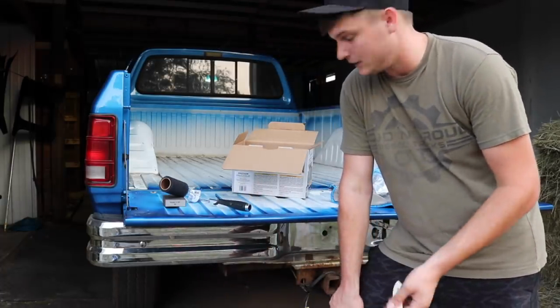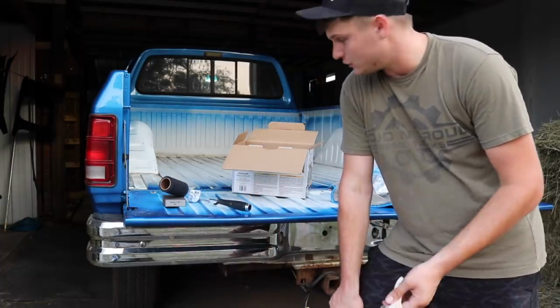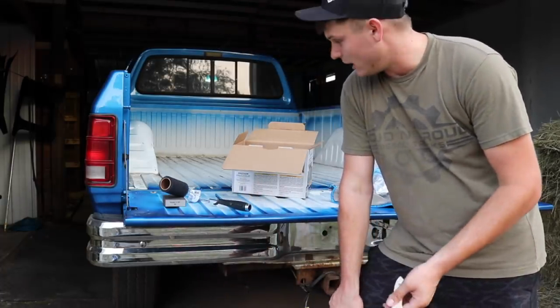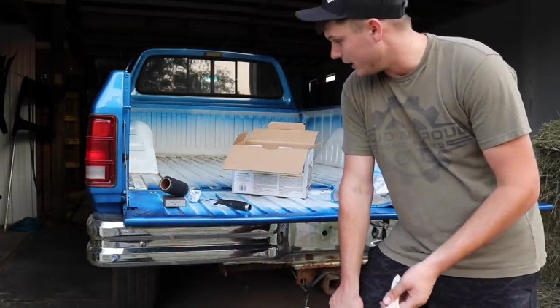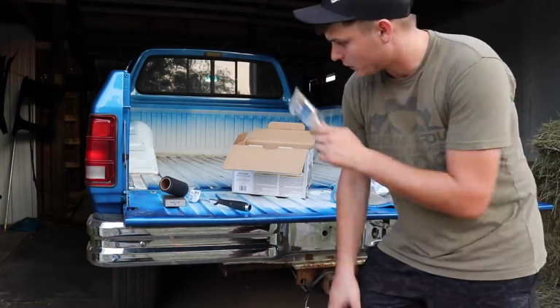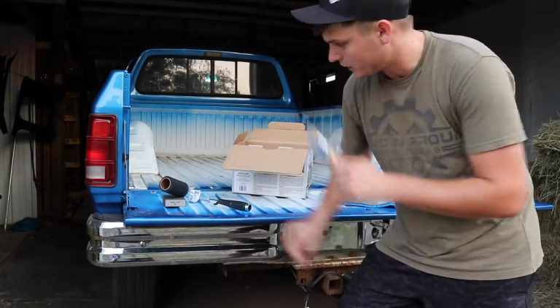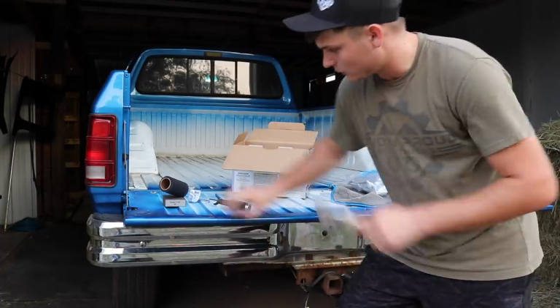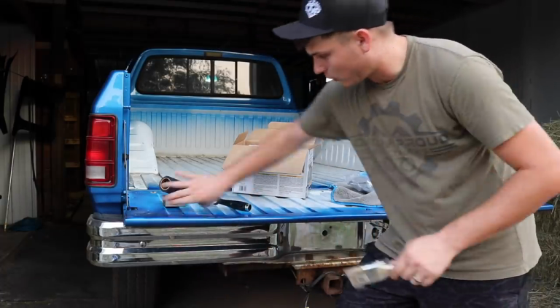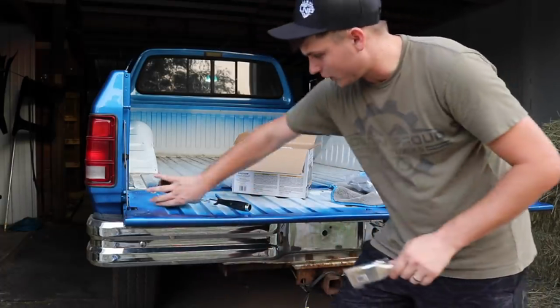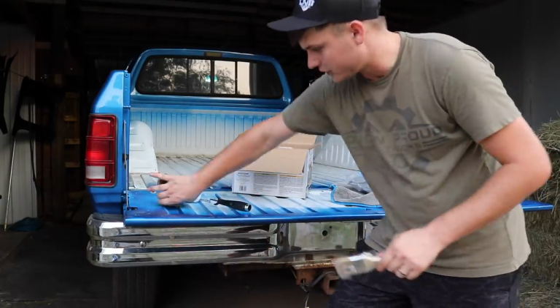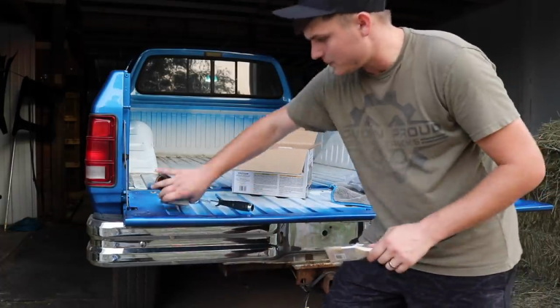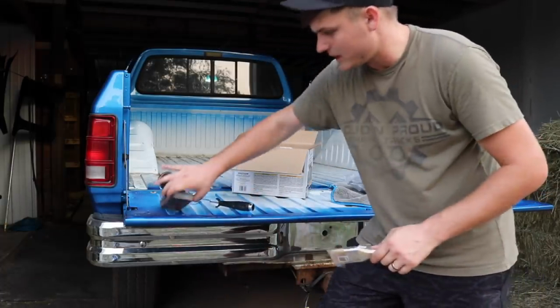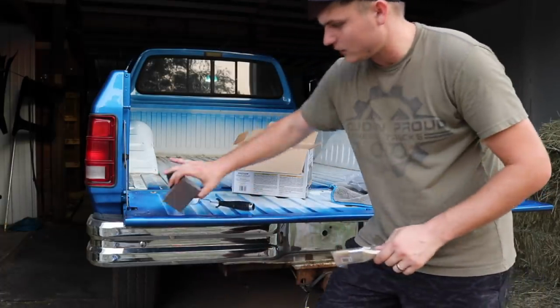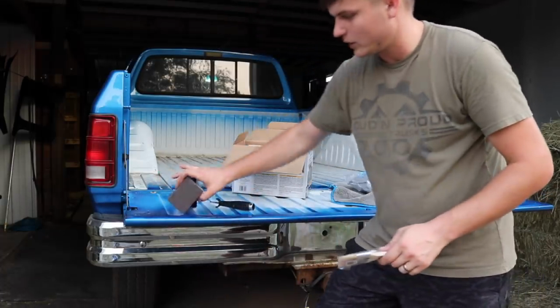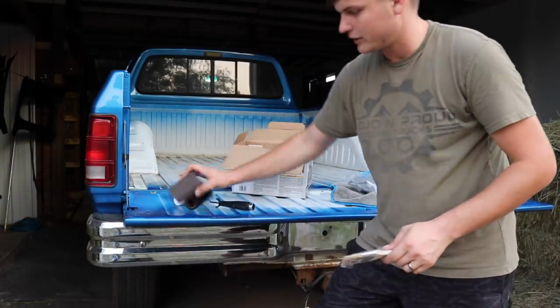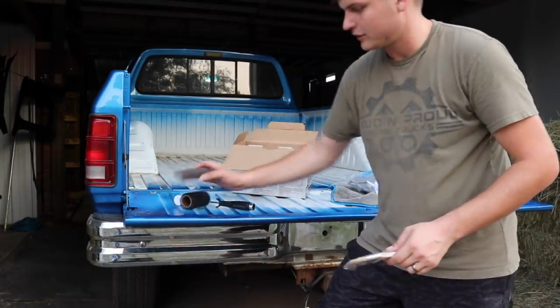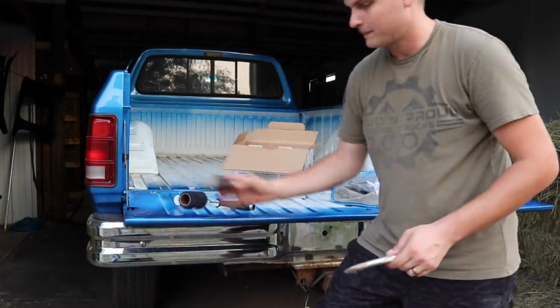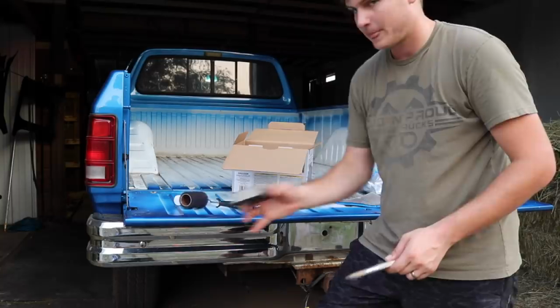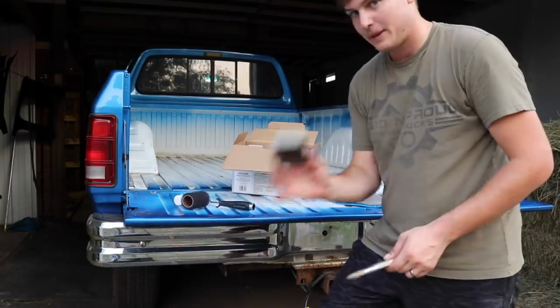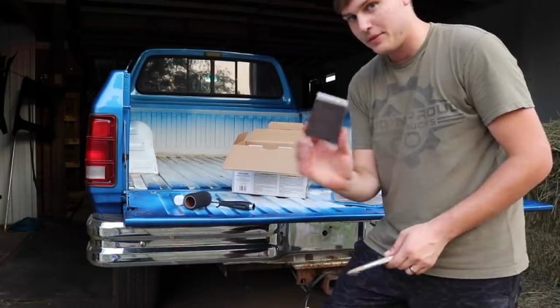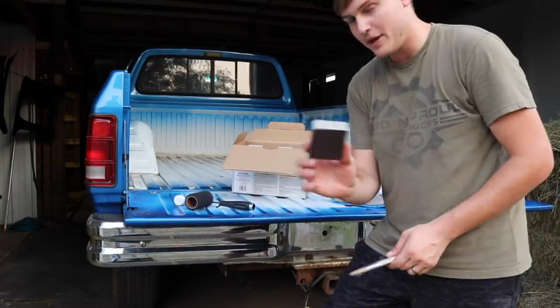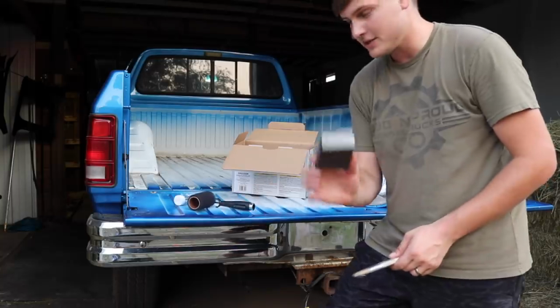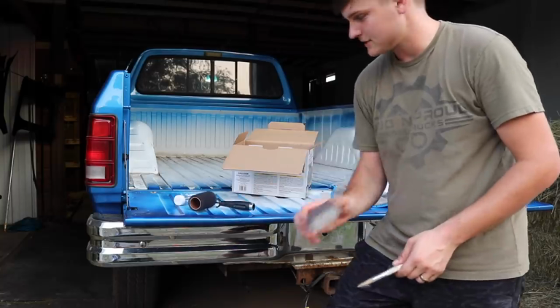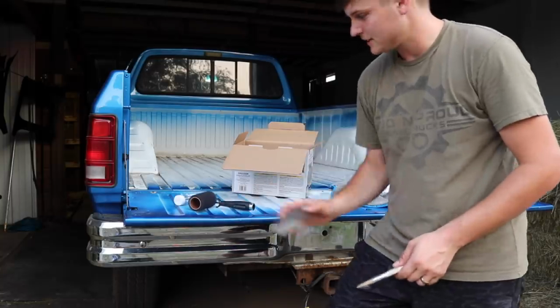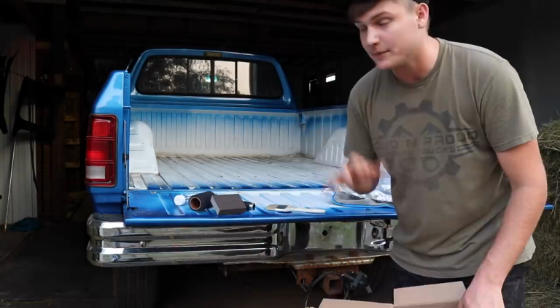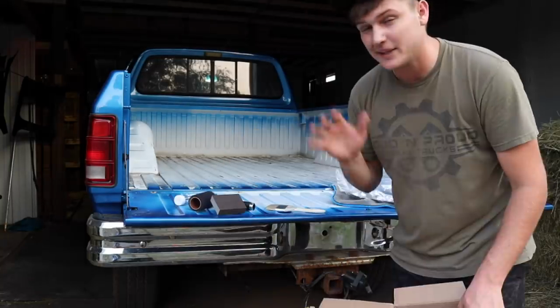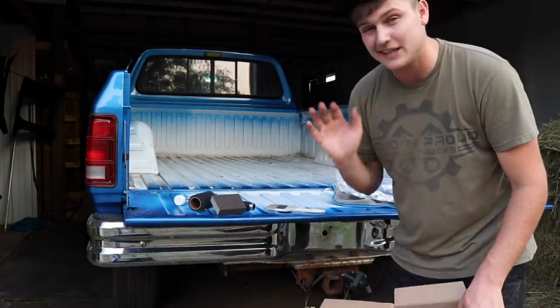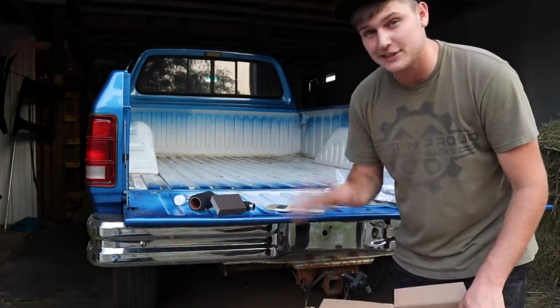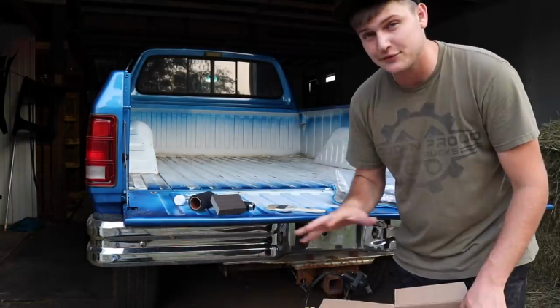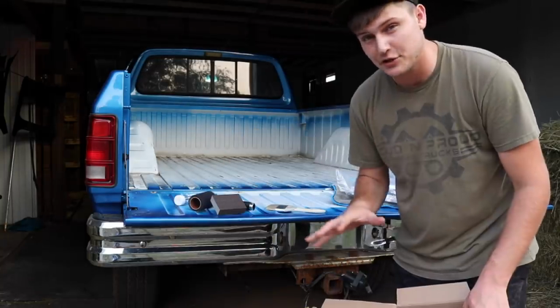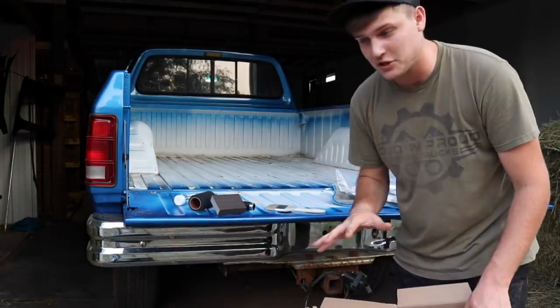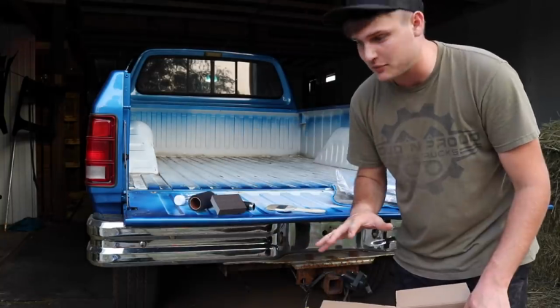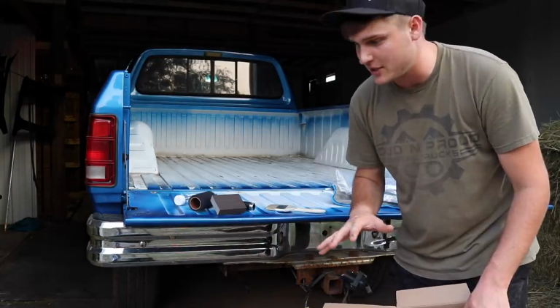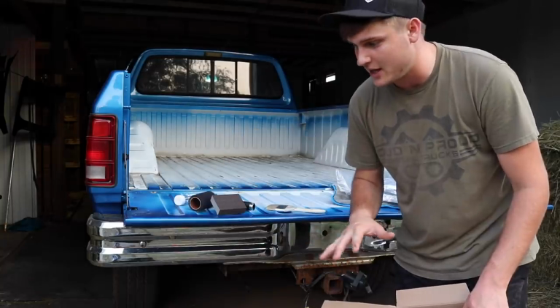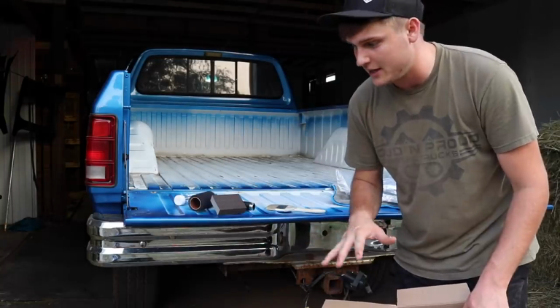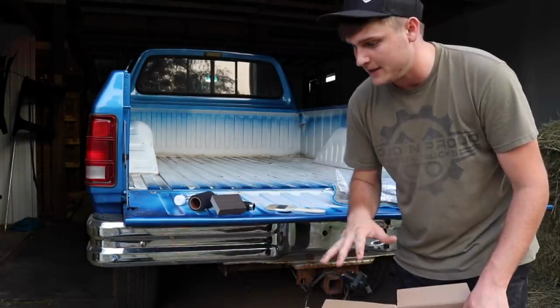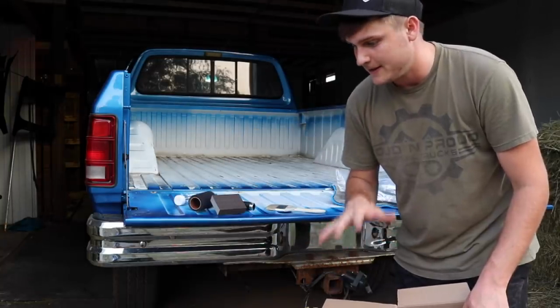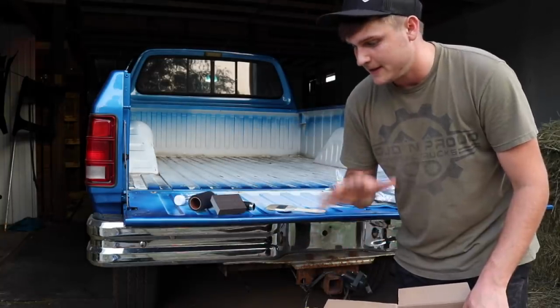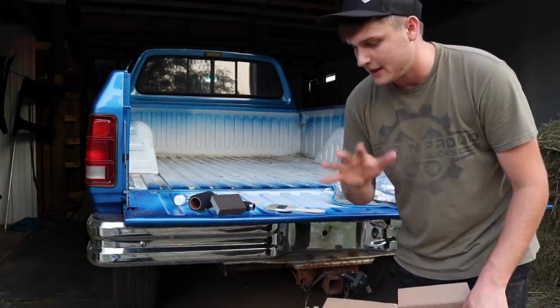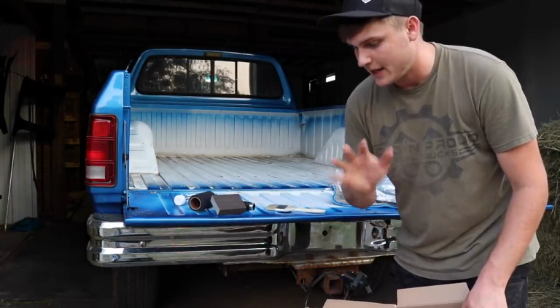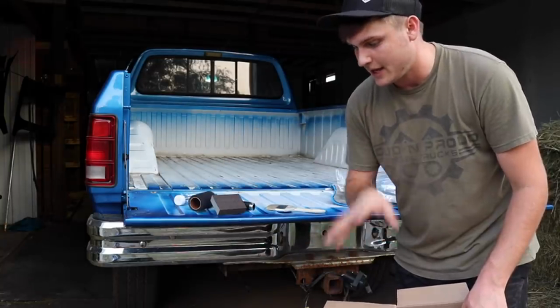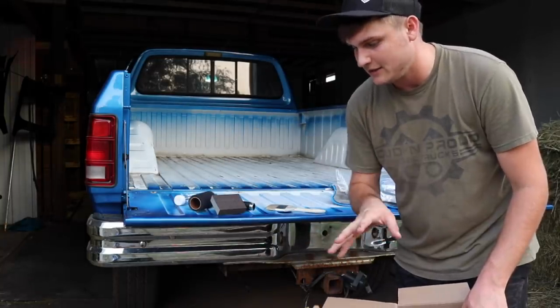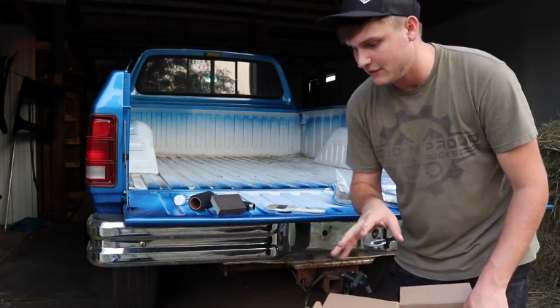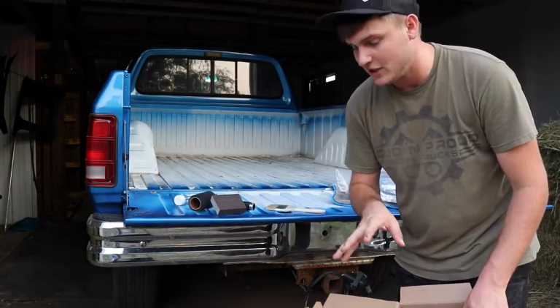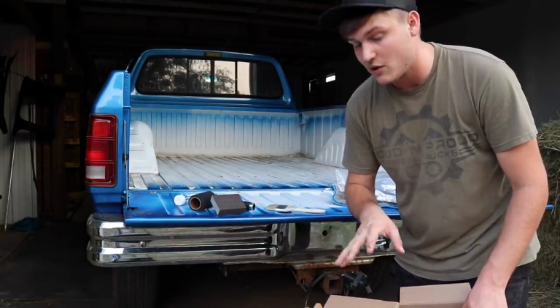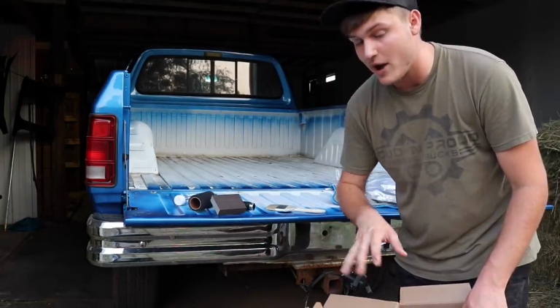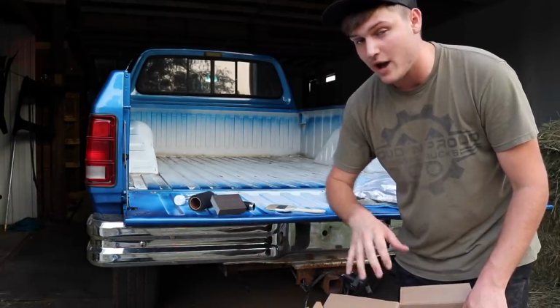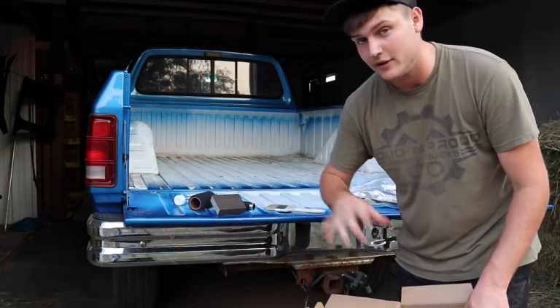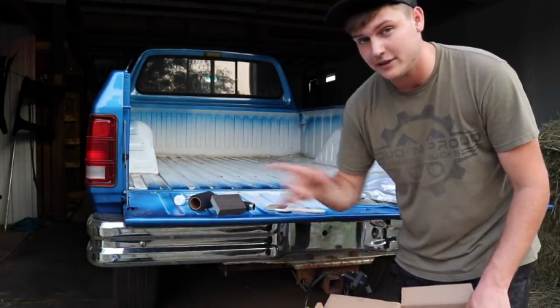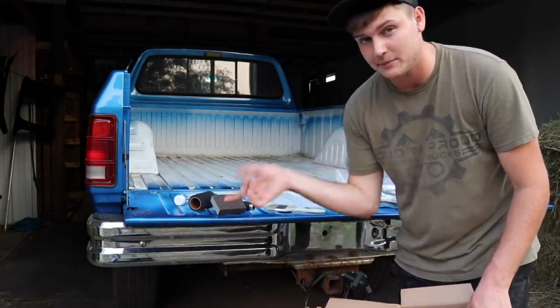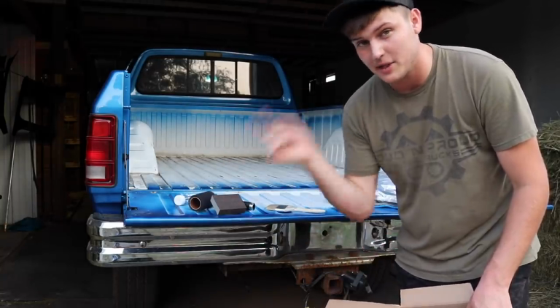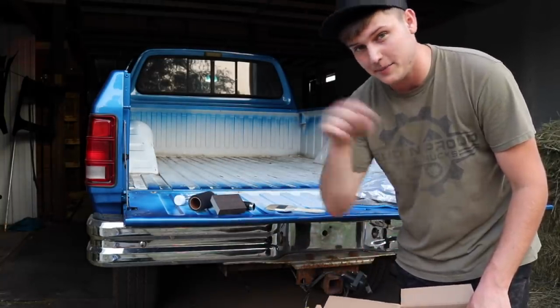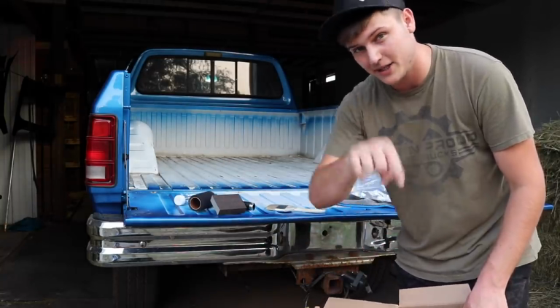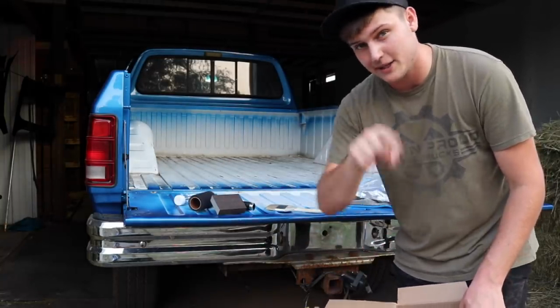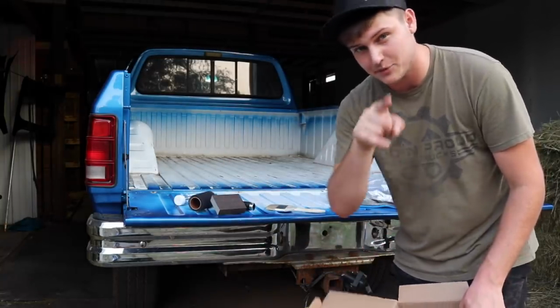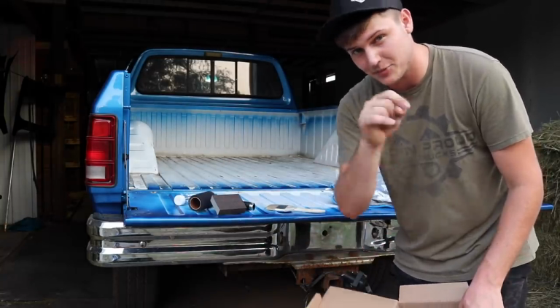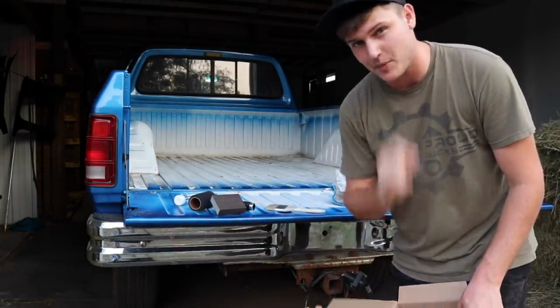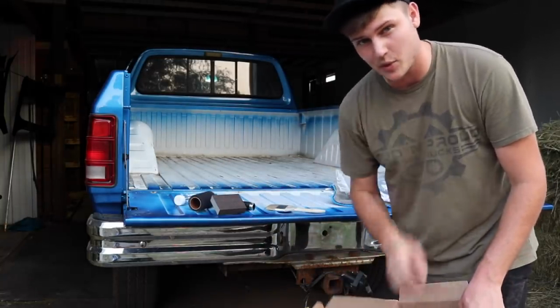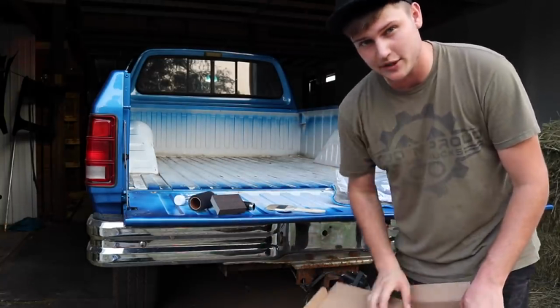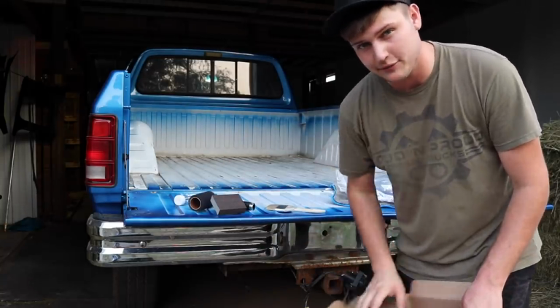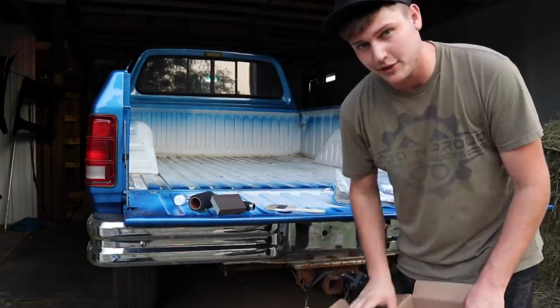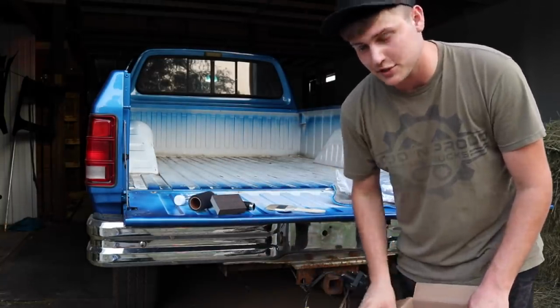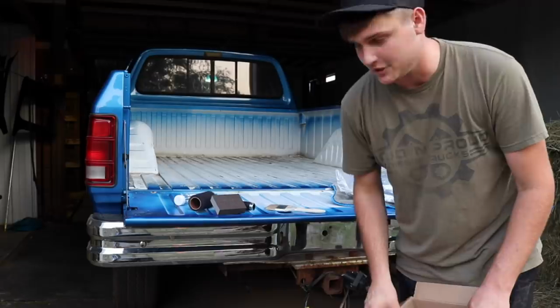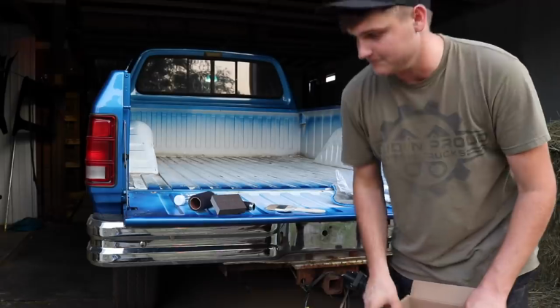We're going to get to drying the bed and work the bed with the sanding block. I'm going to get this first coat done, end the video out, and then pick it up tomorrow morning to finish it.